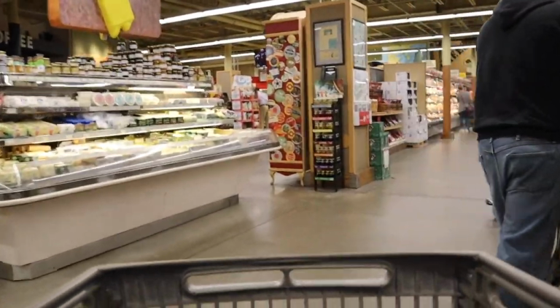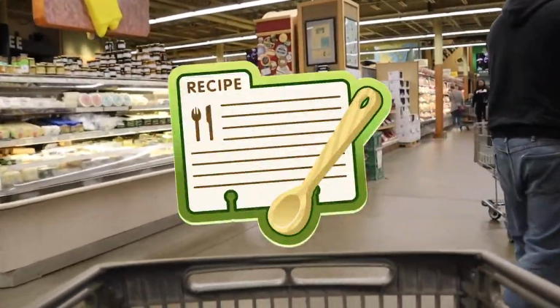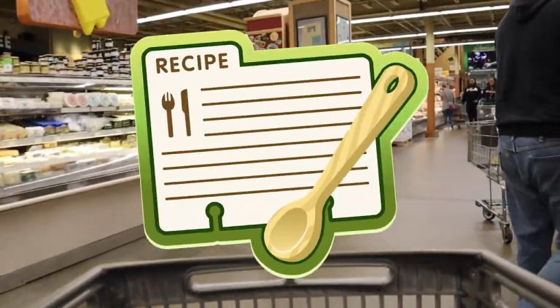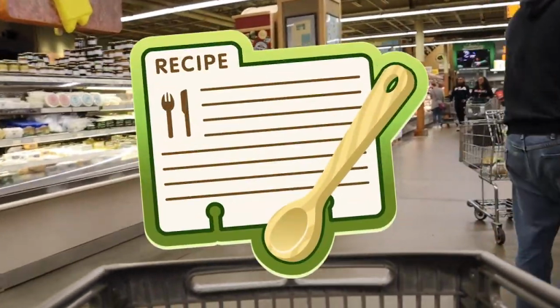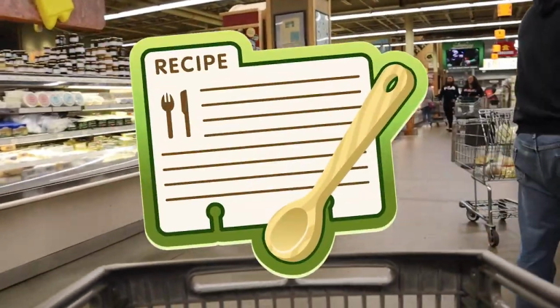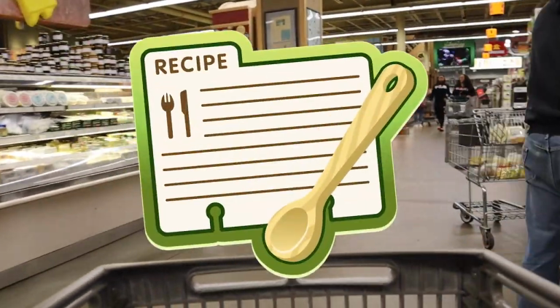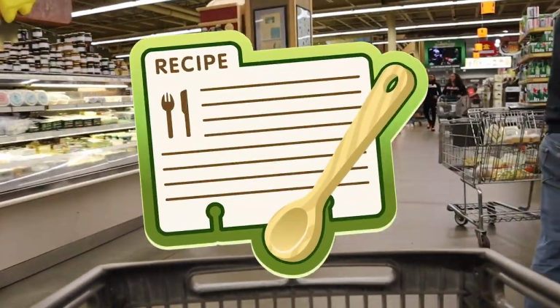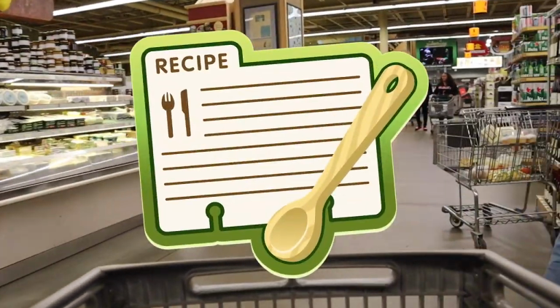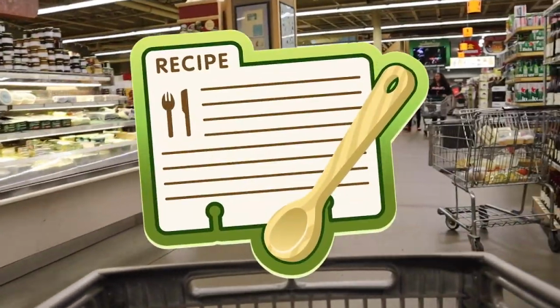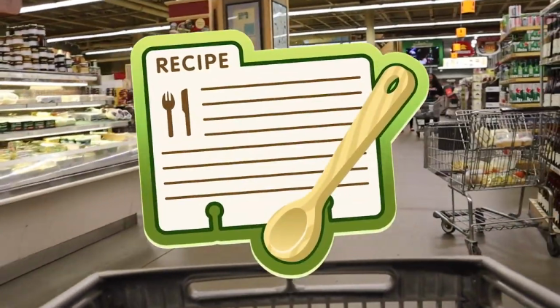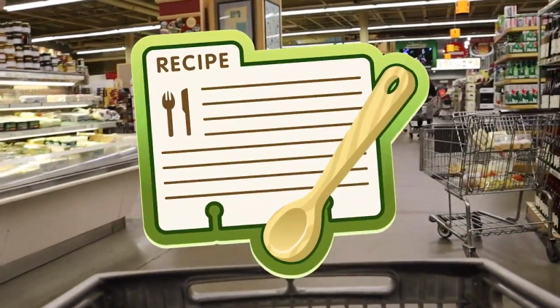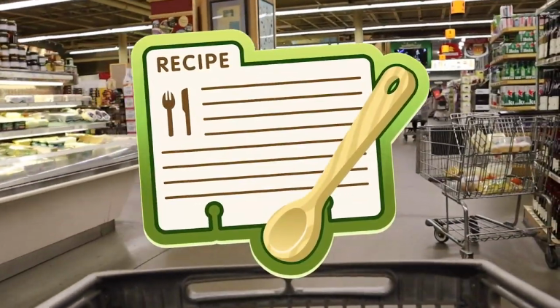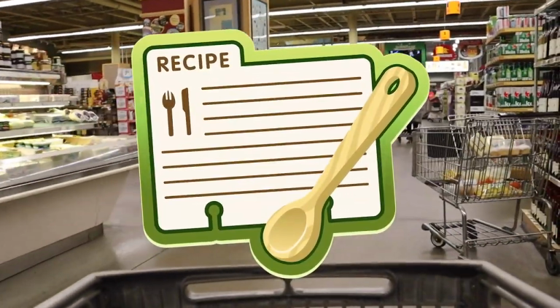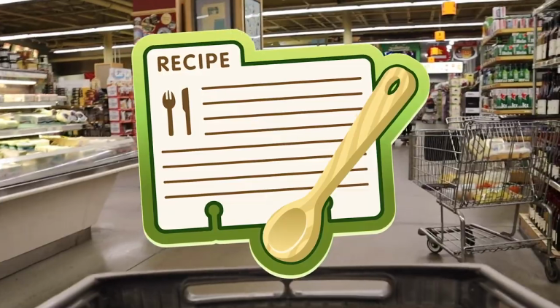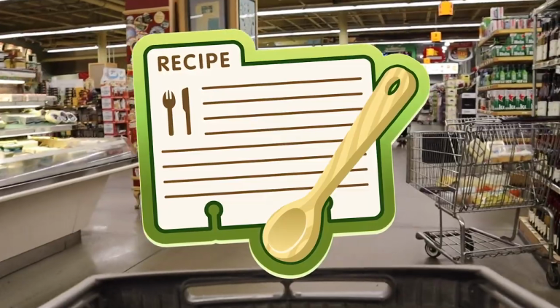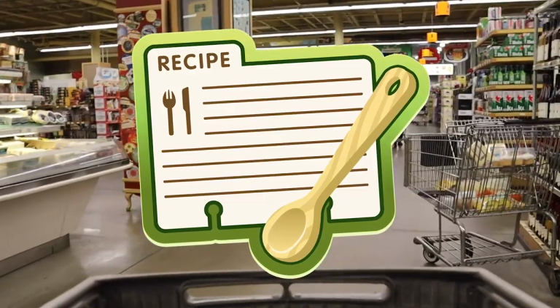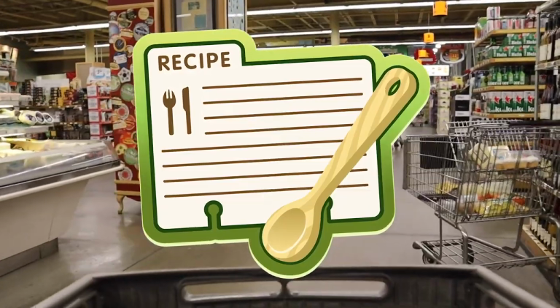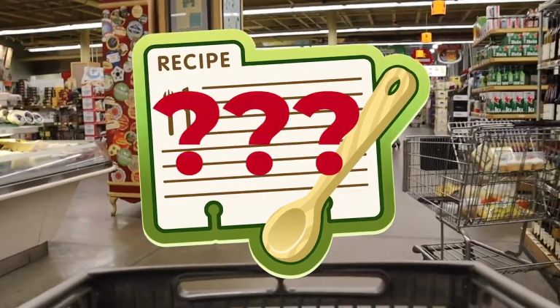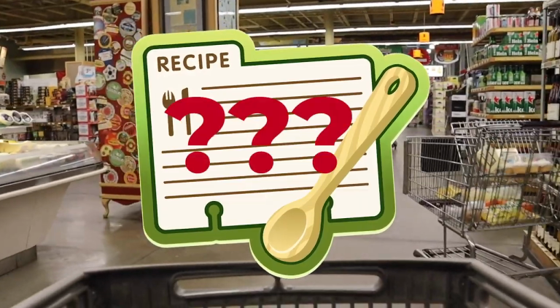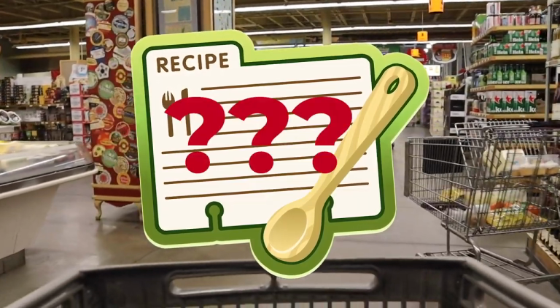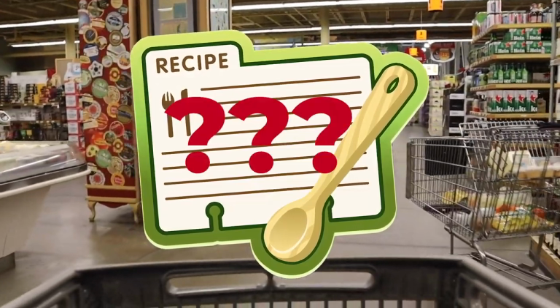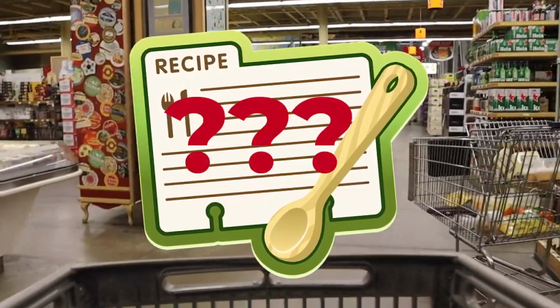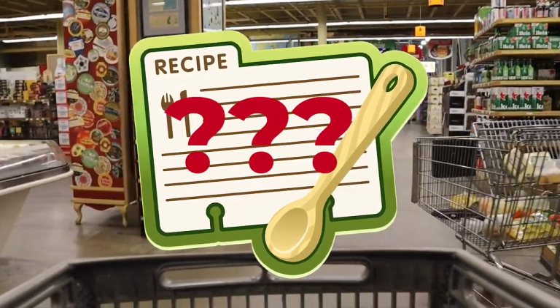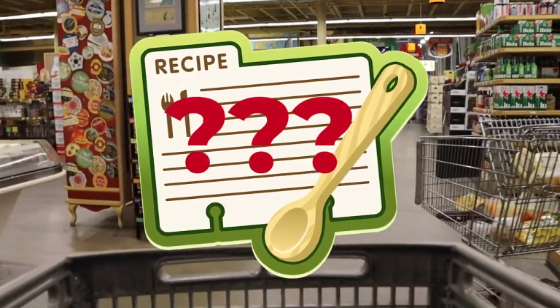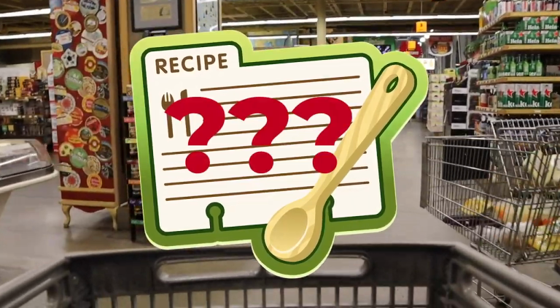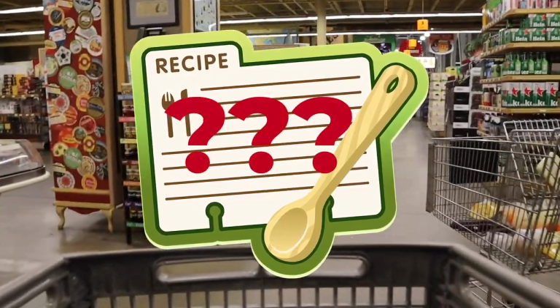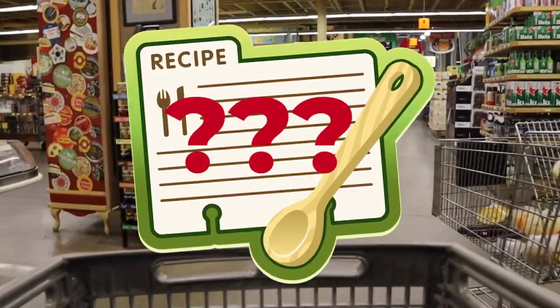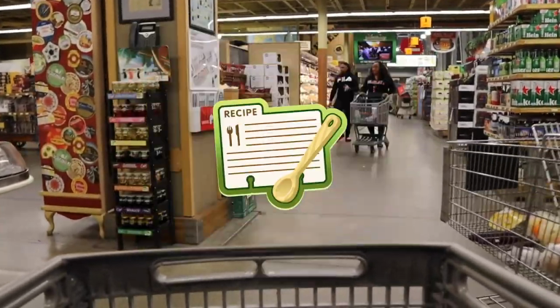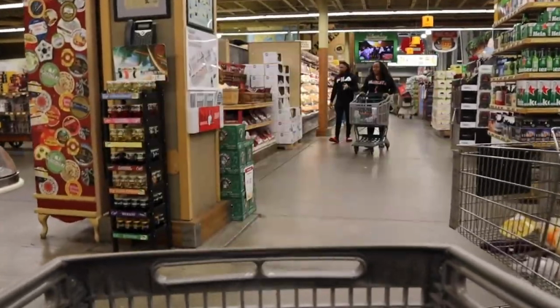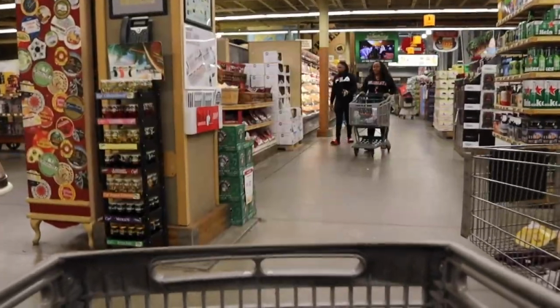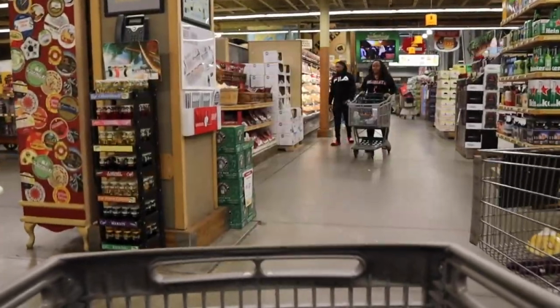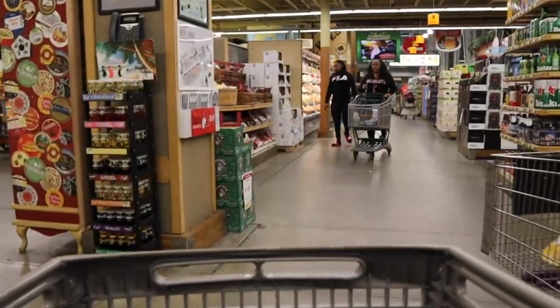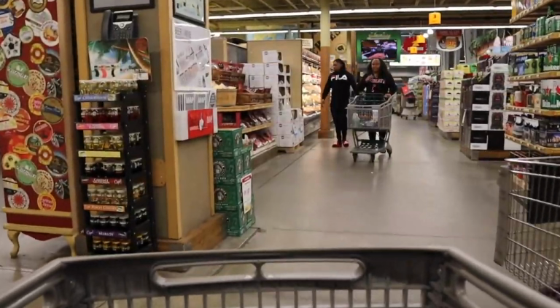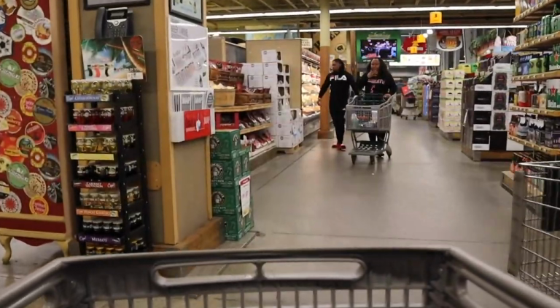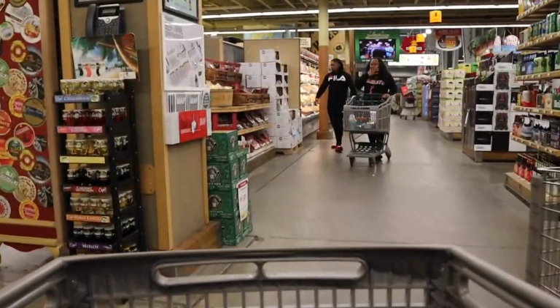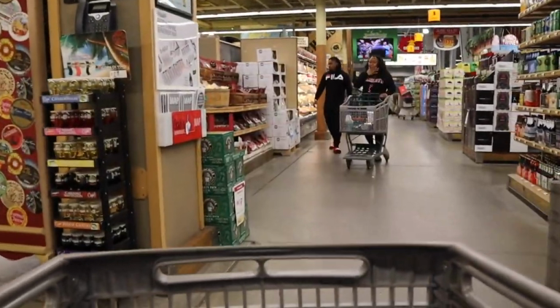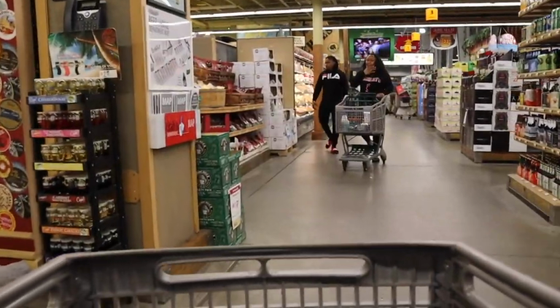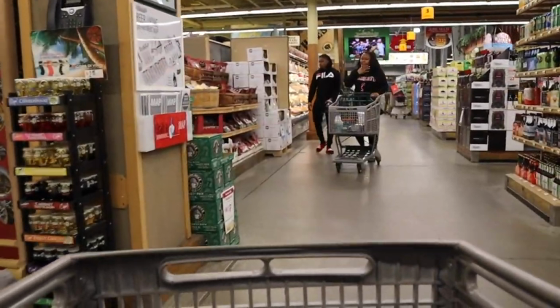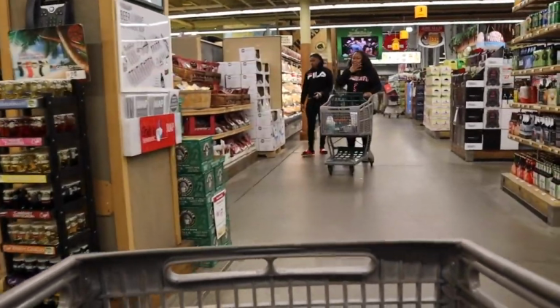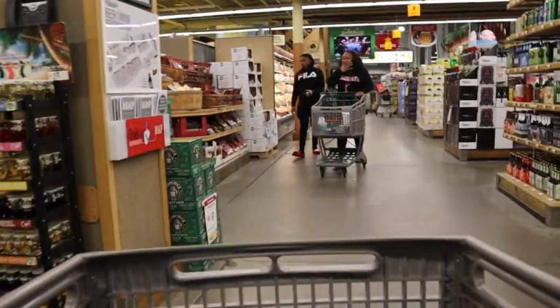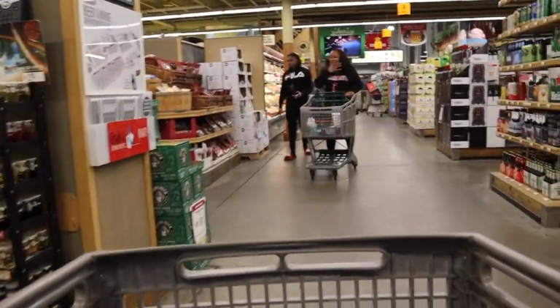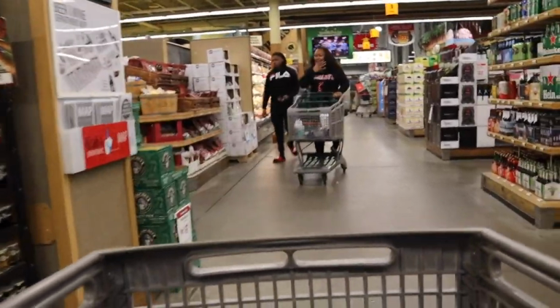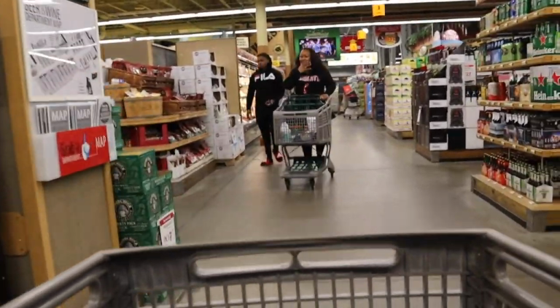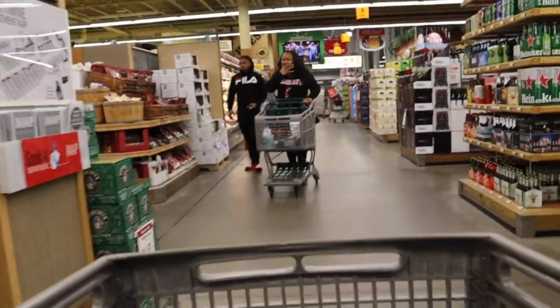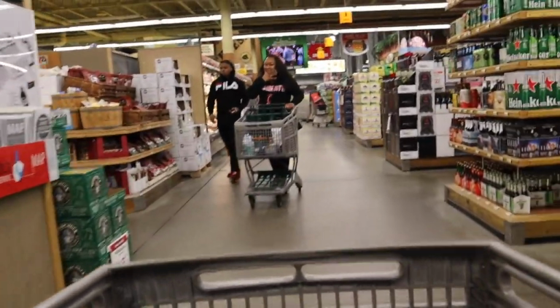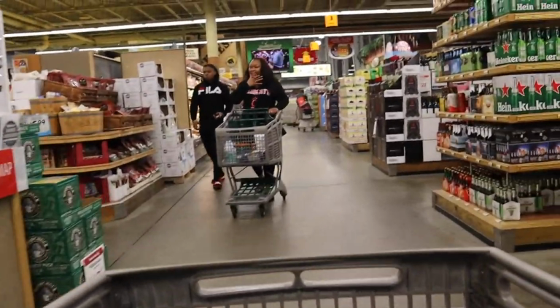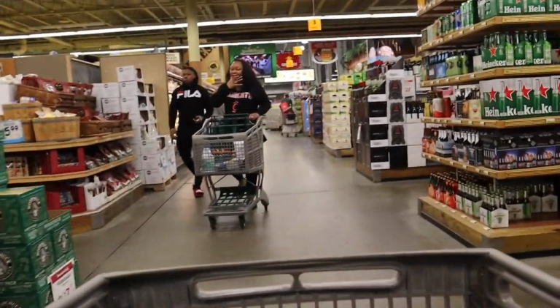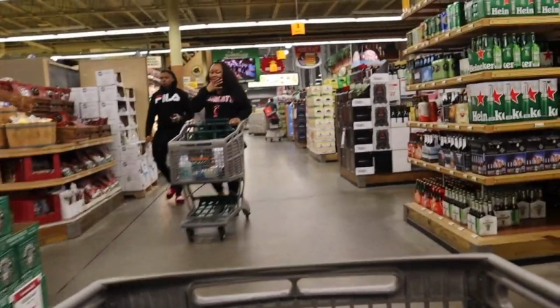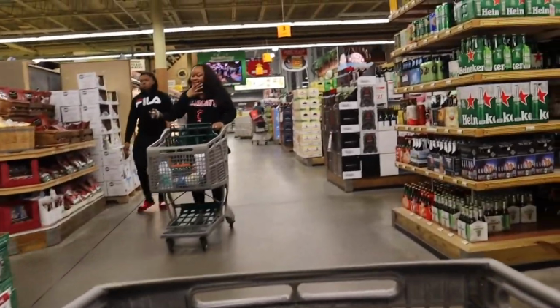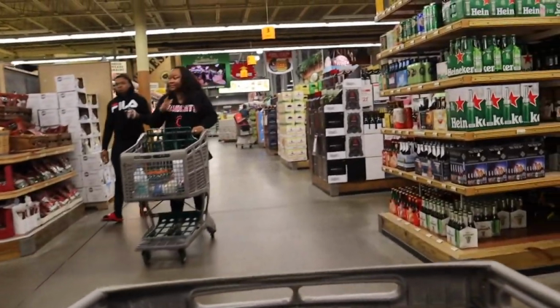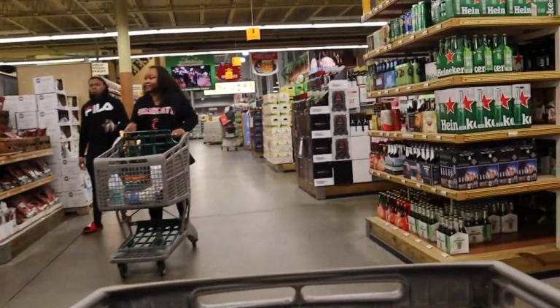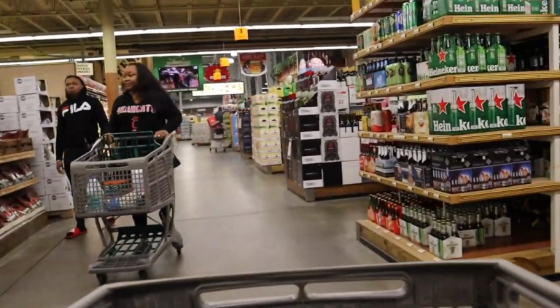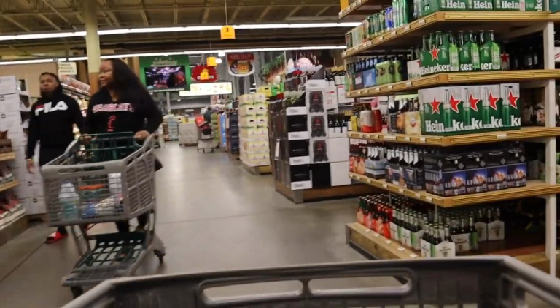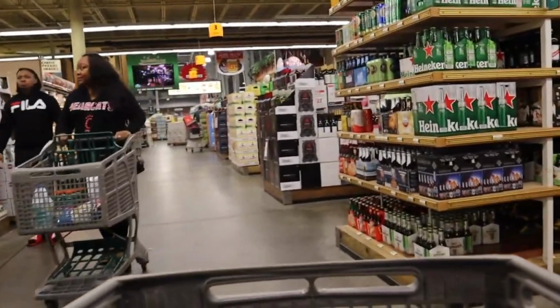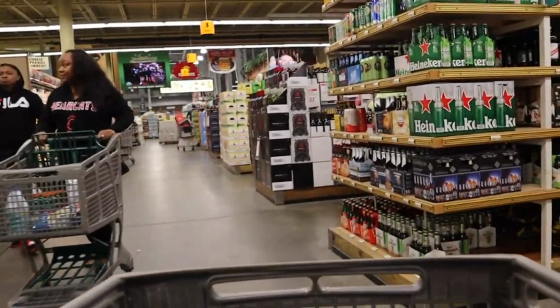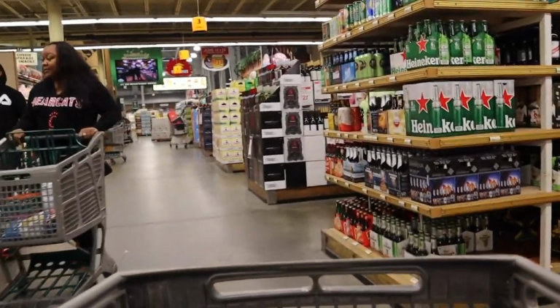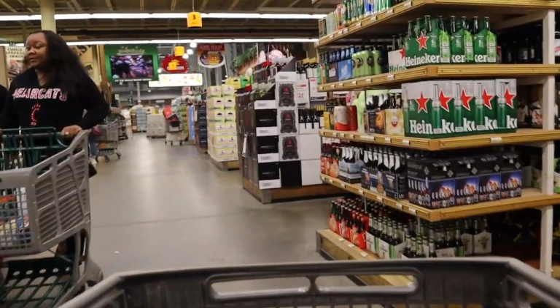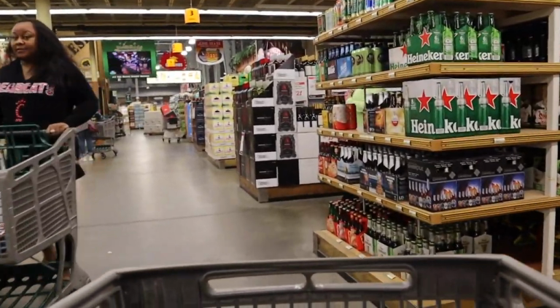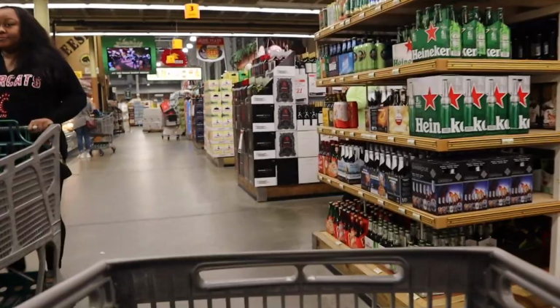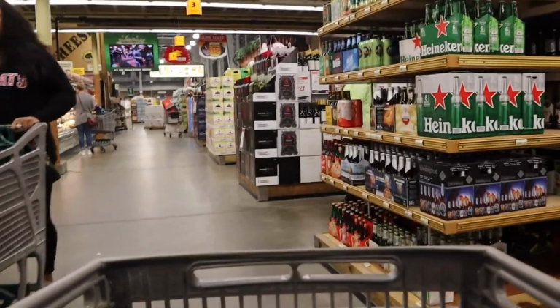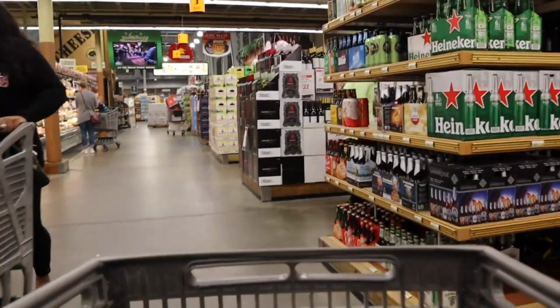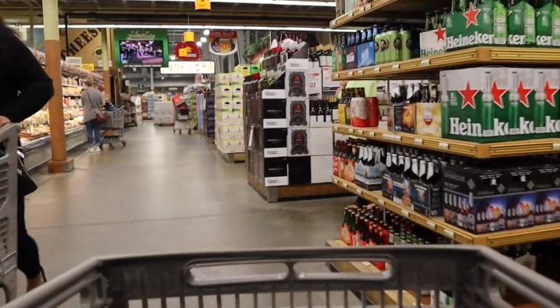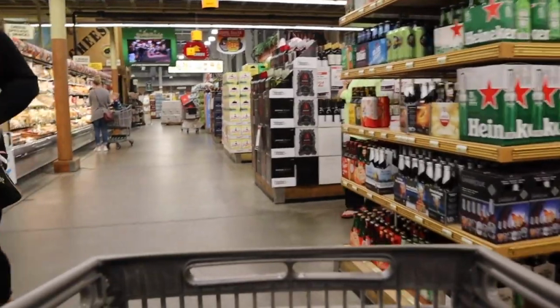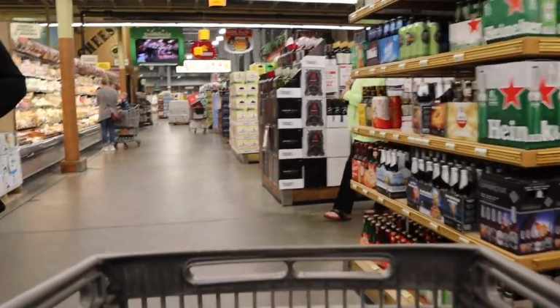Have an unusual recipe calling for an obscure ingredient? Jungle Gems has it. Probably more than one option of it.